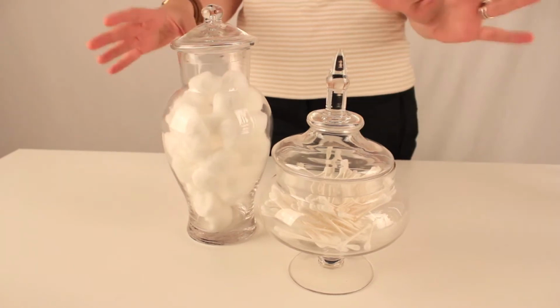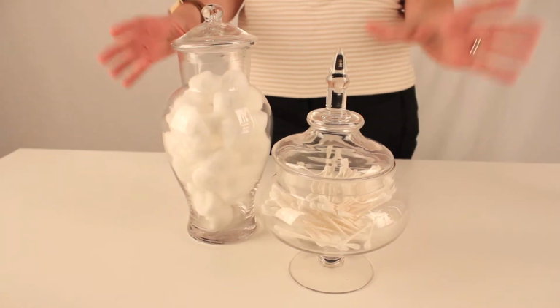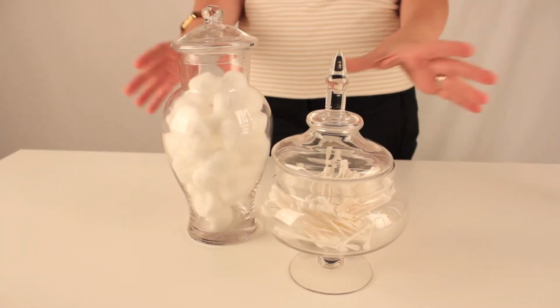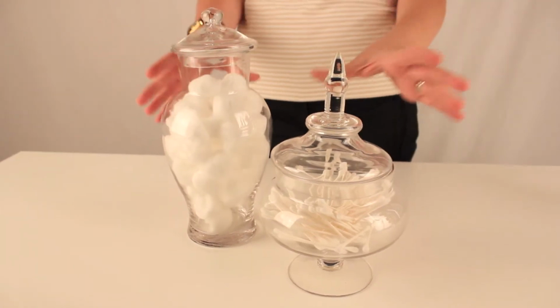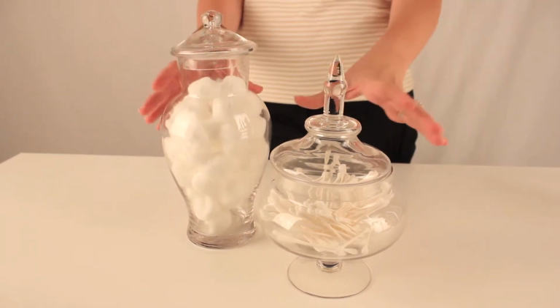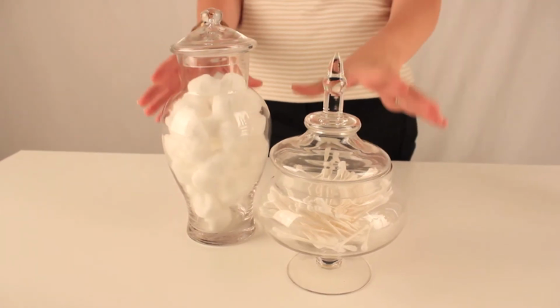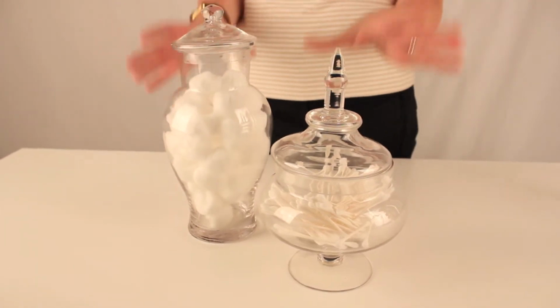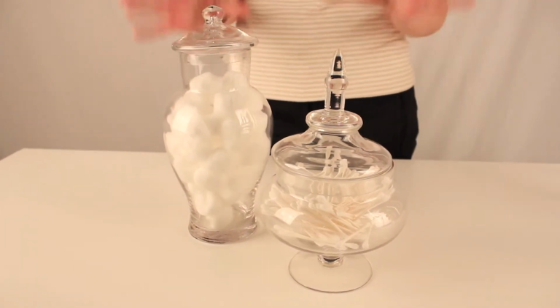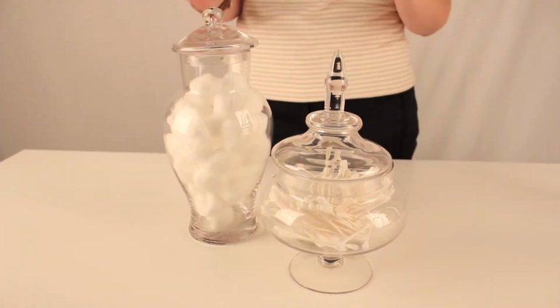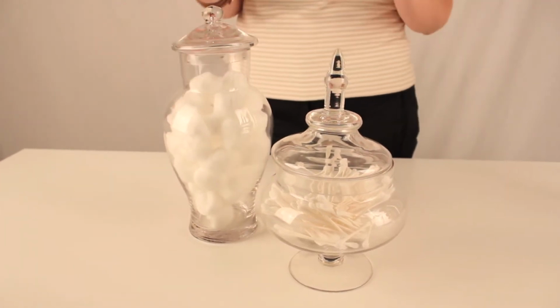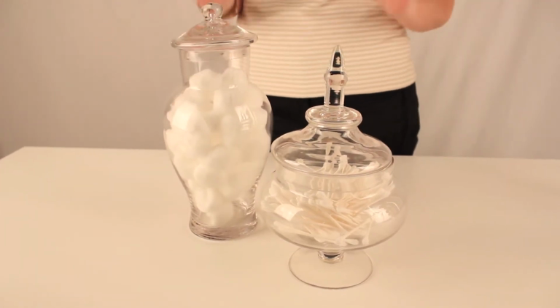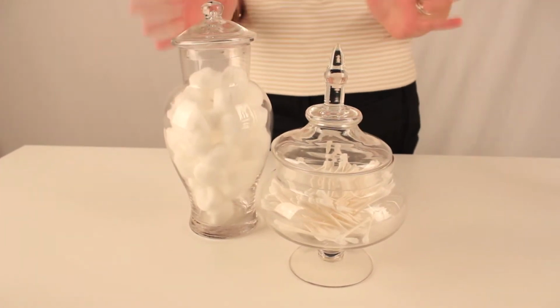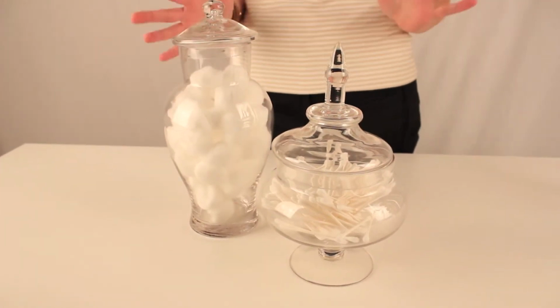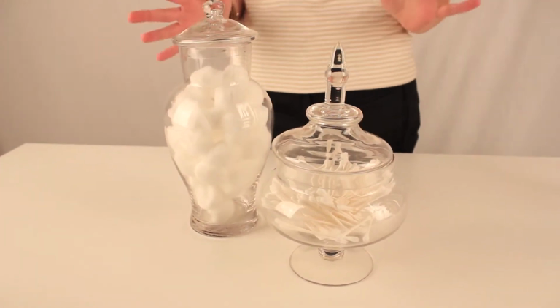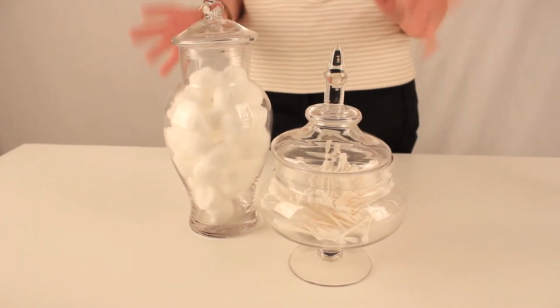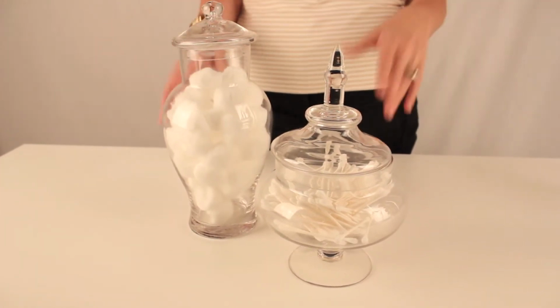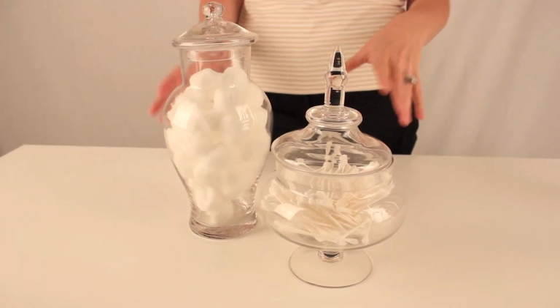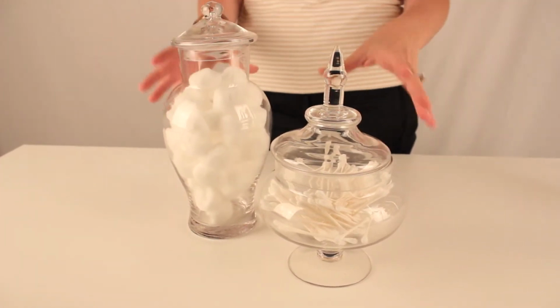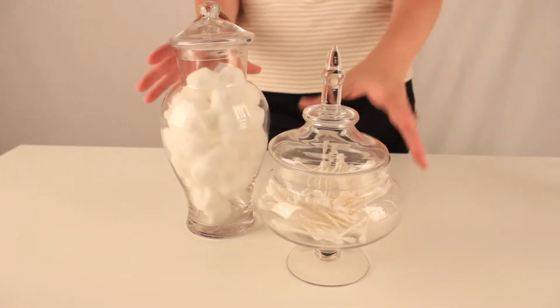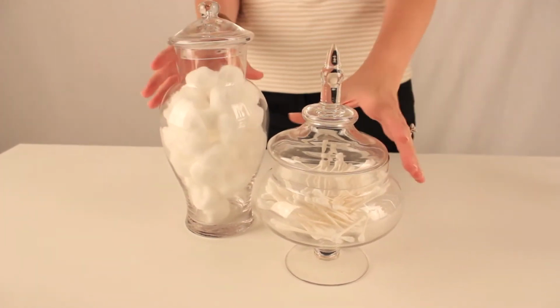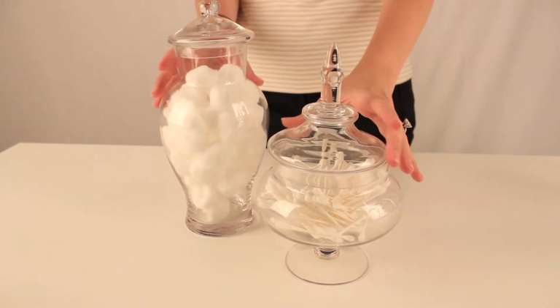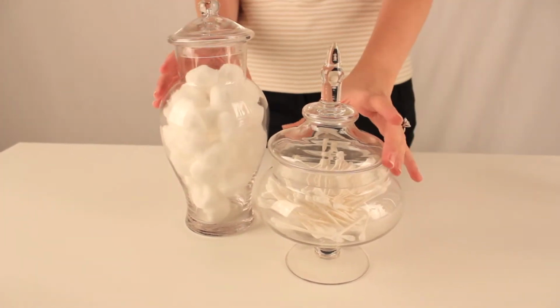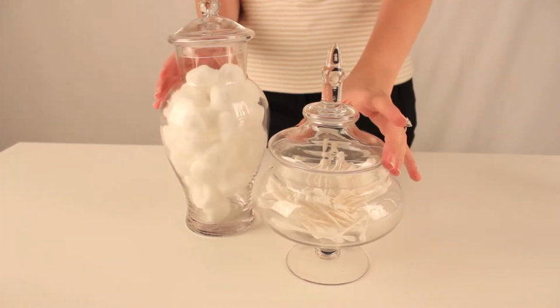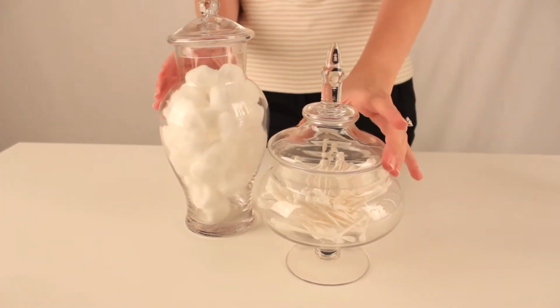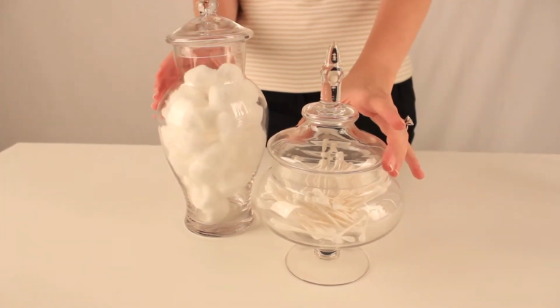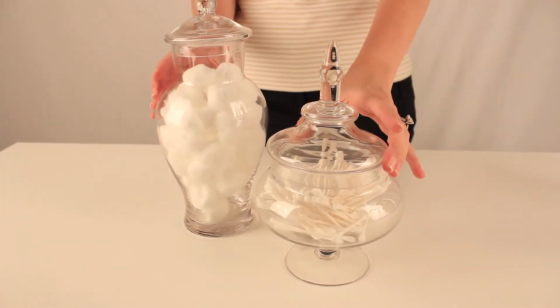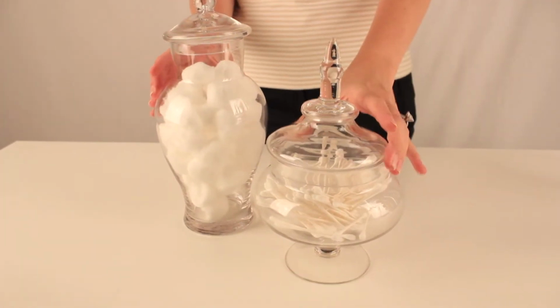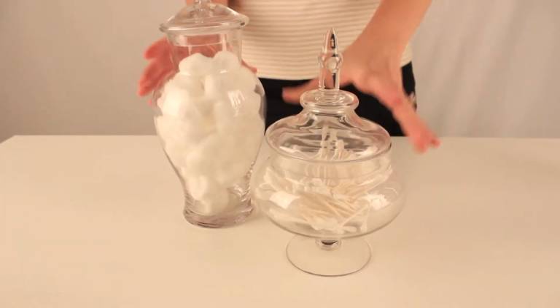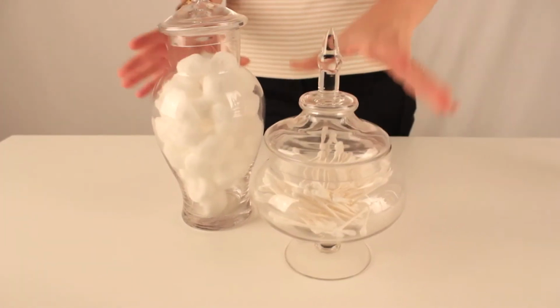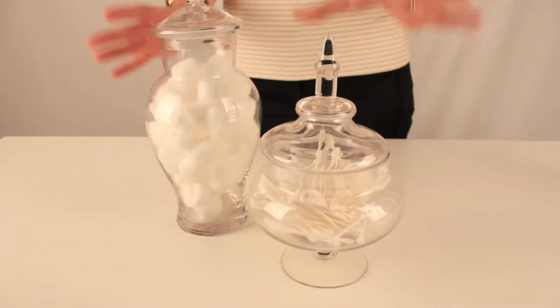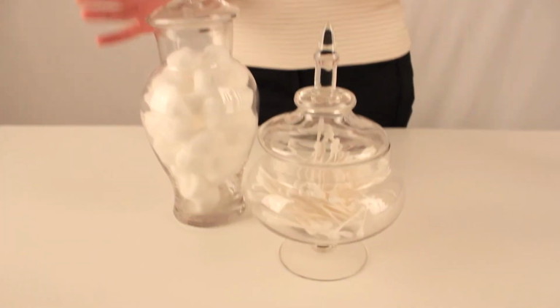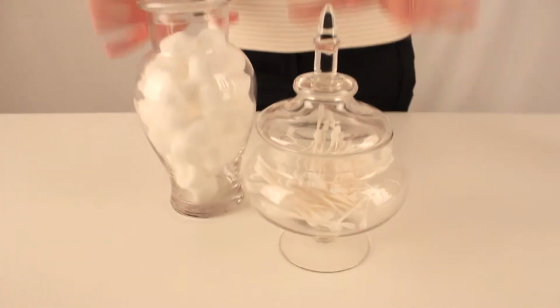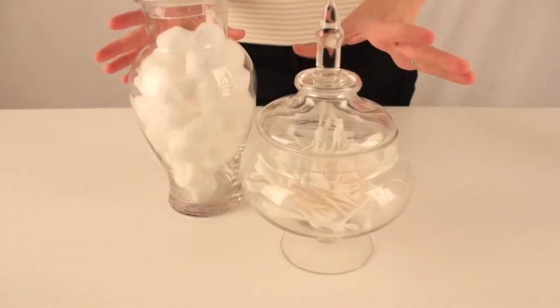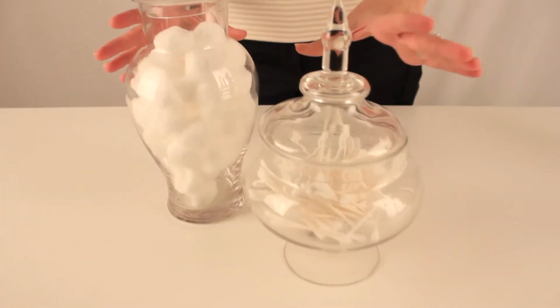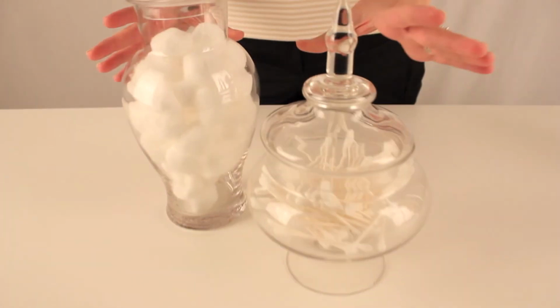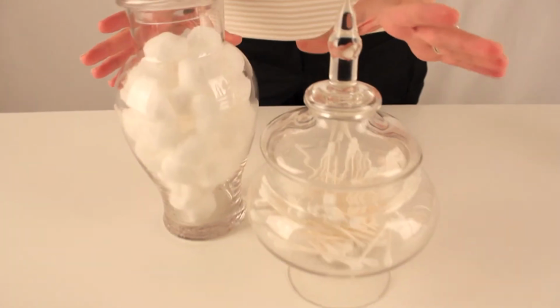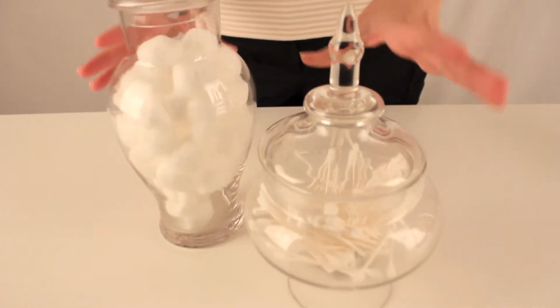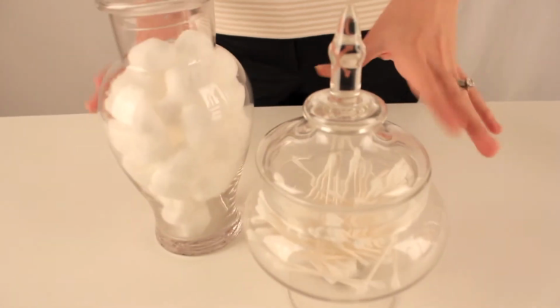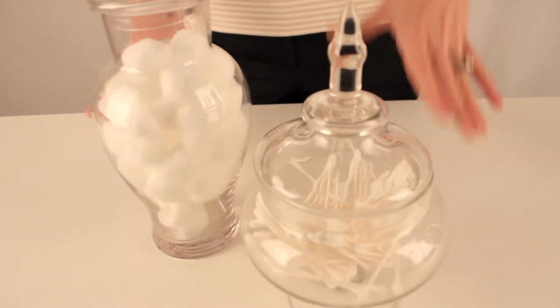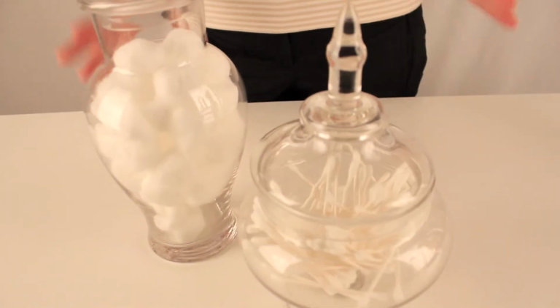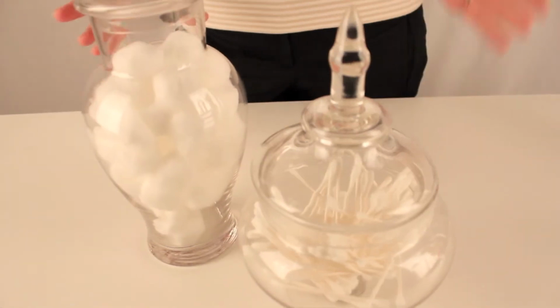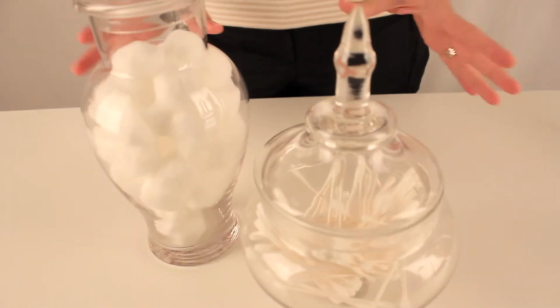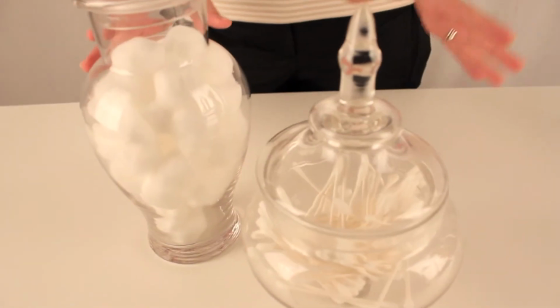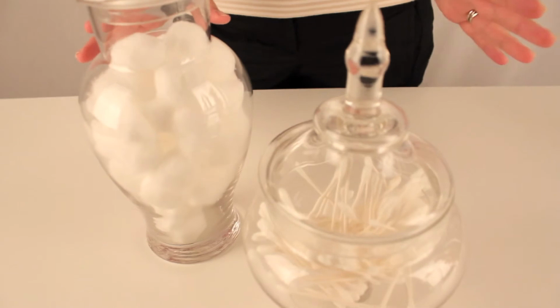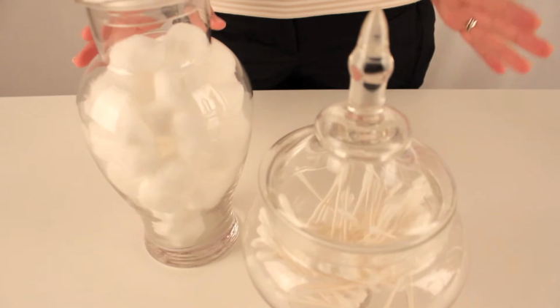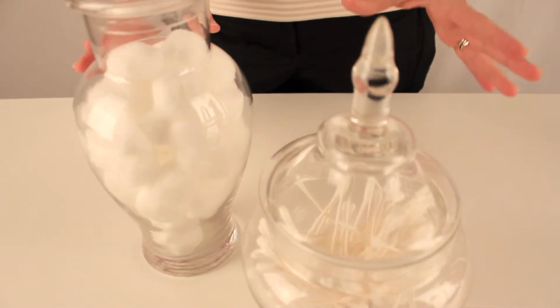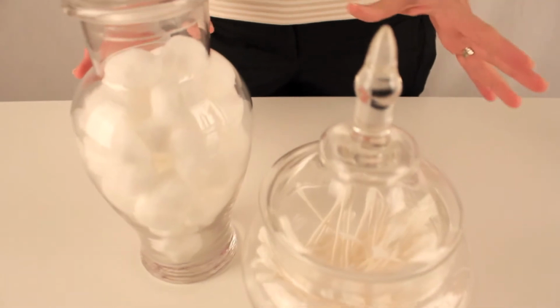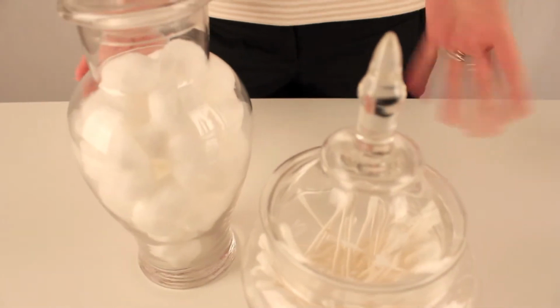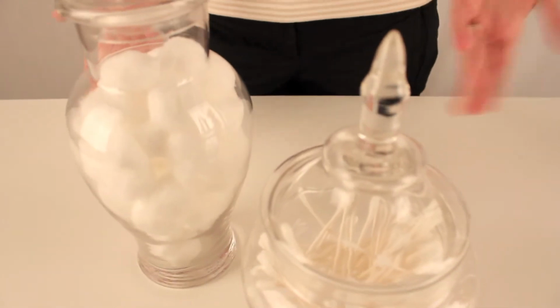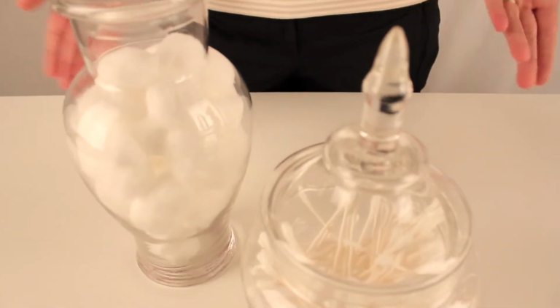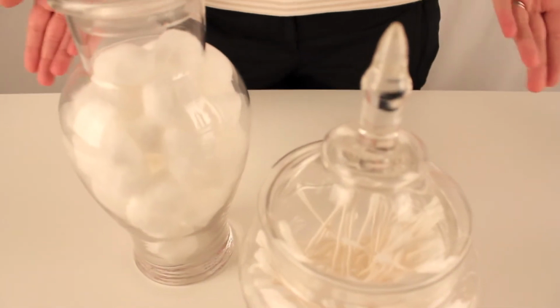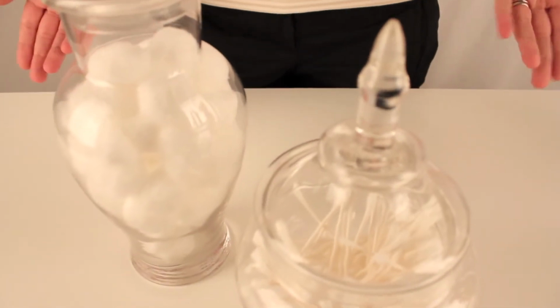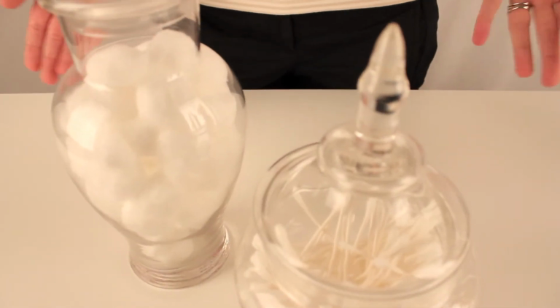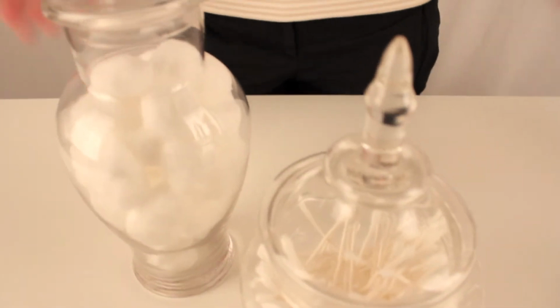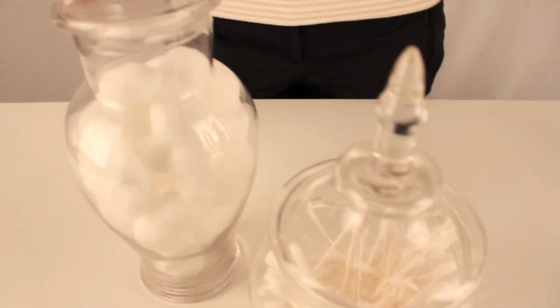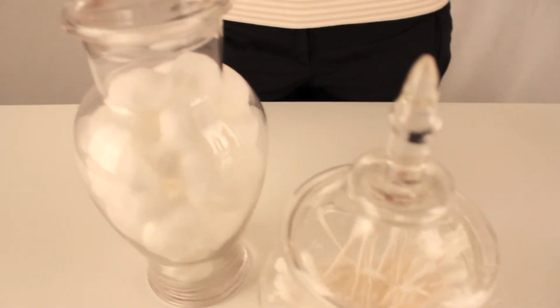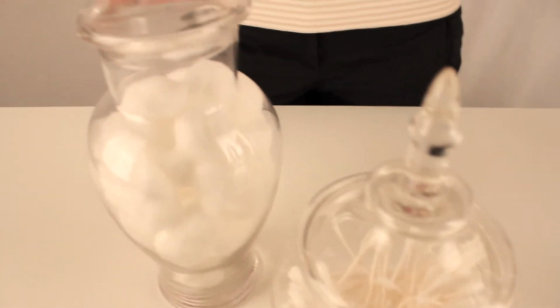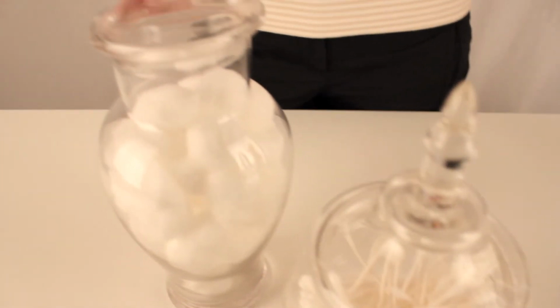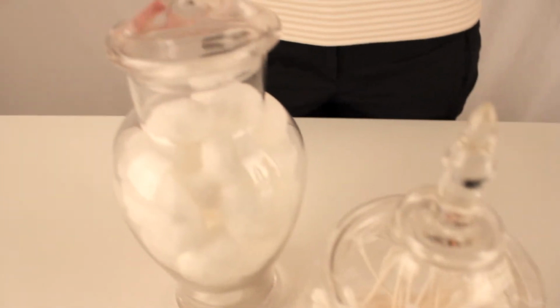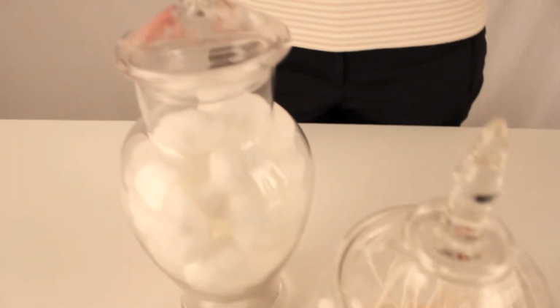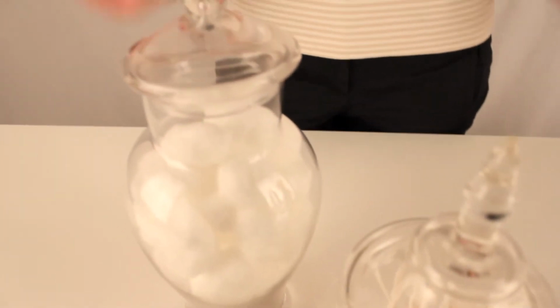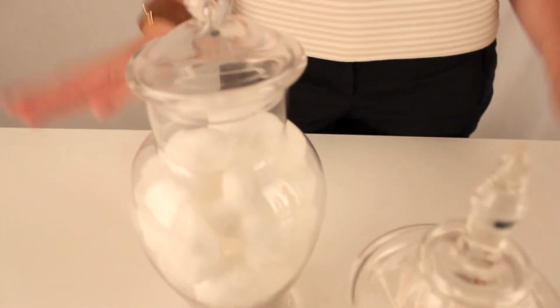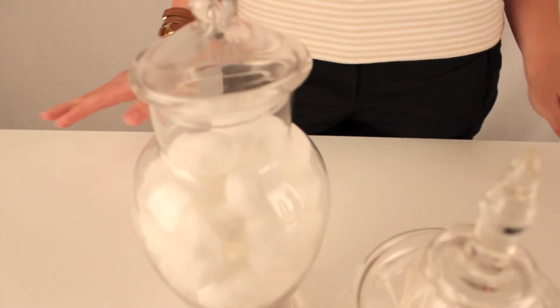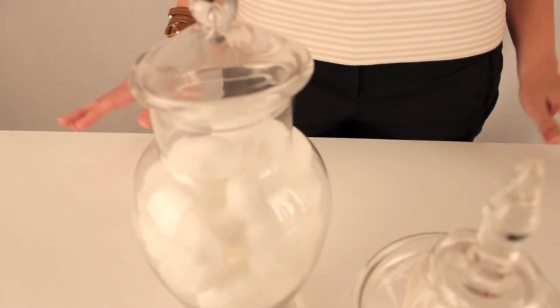You can also use them in your kitchen. You can pair them together, you can have candy in them, cookies, anything you want — they're the perfect pair.